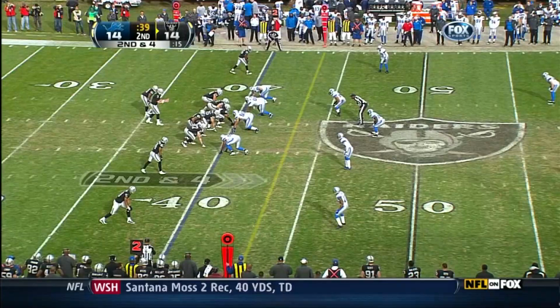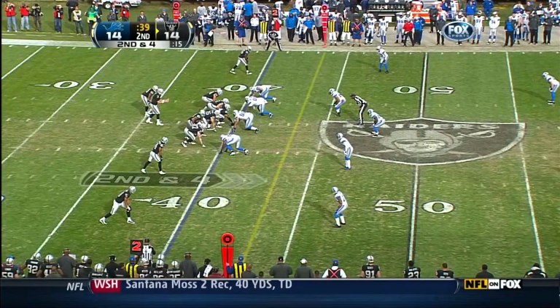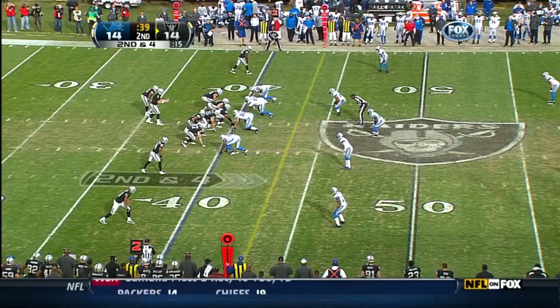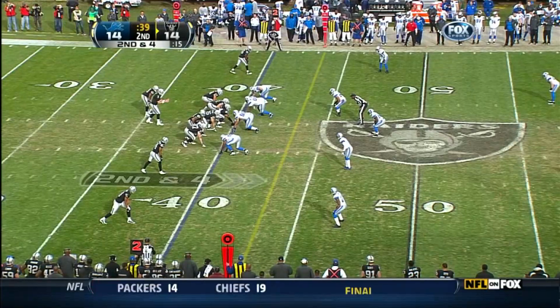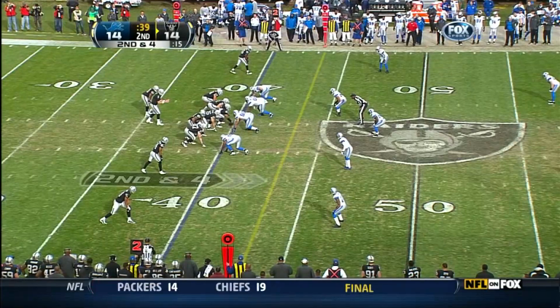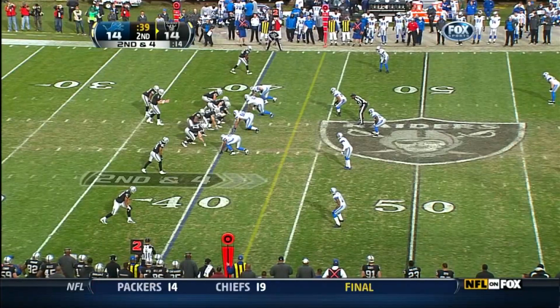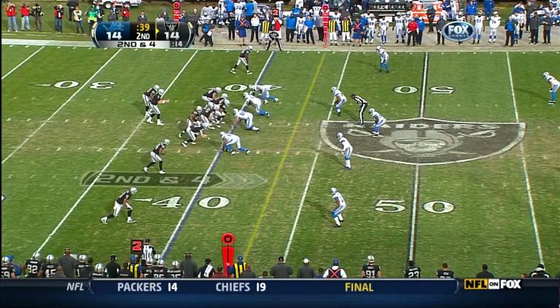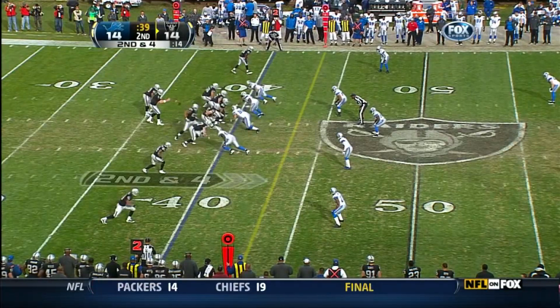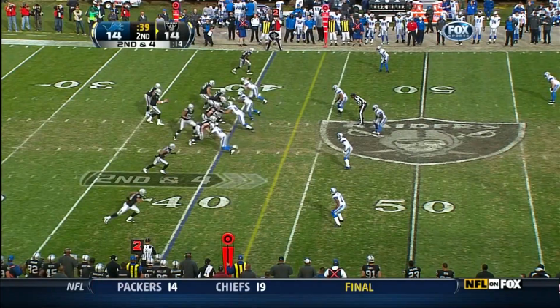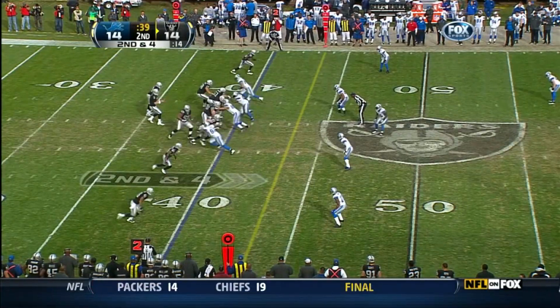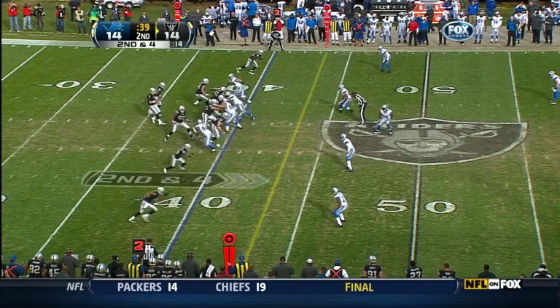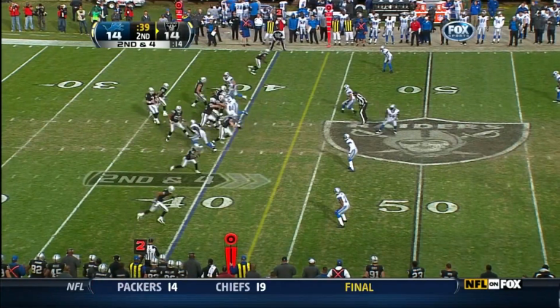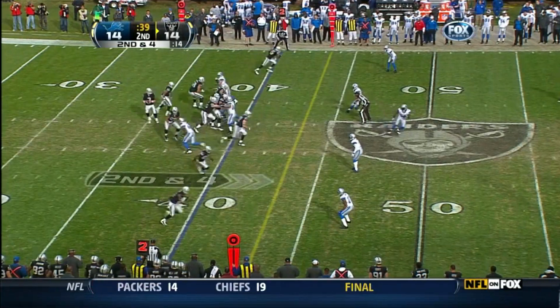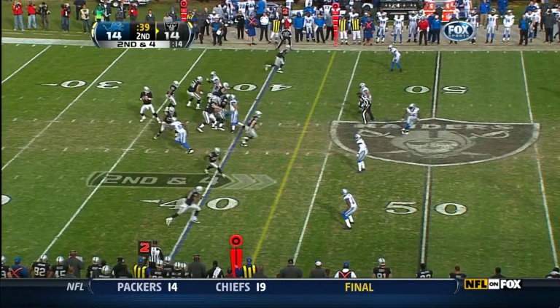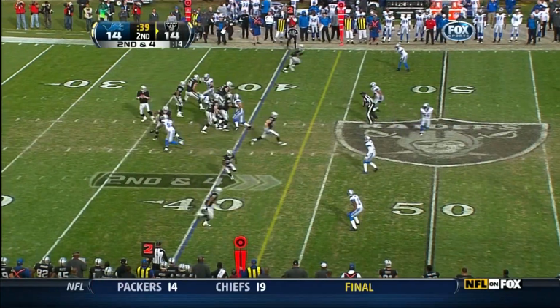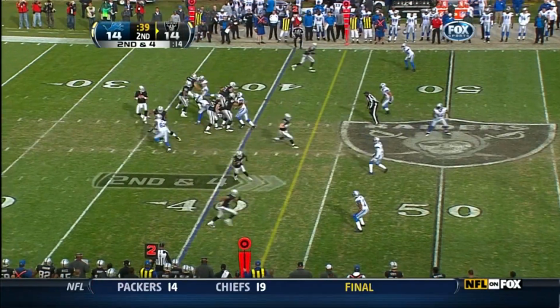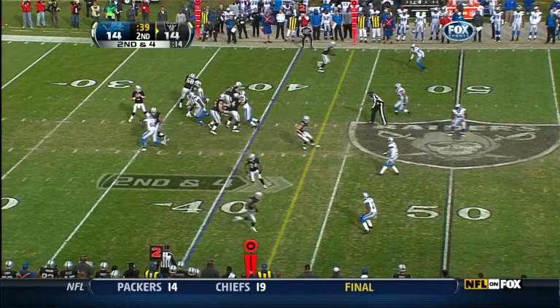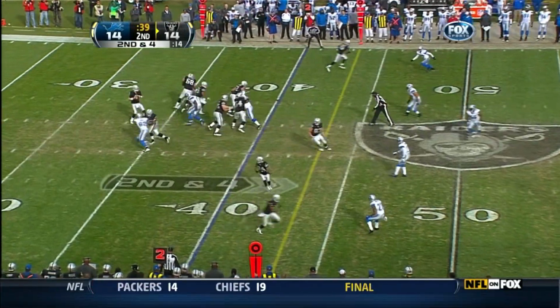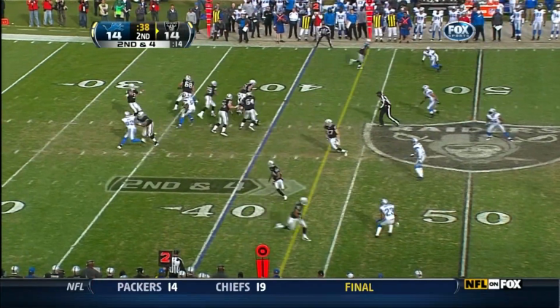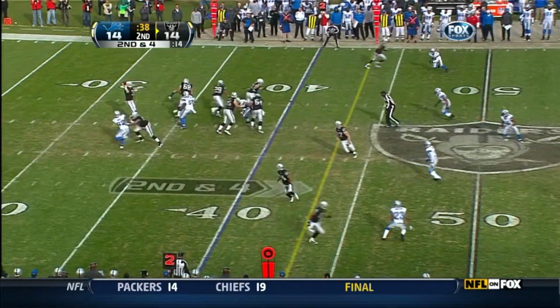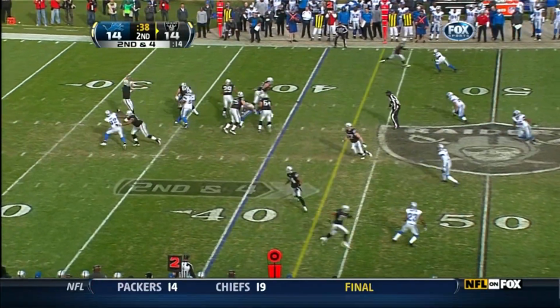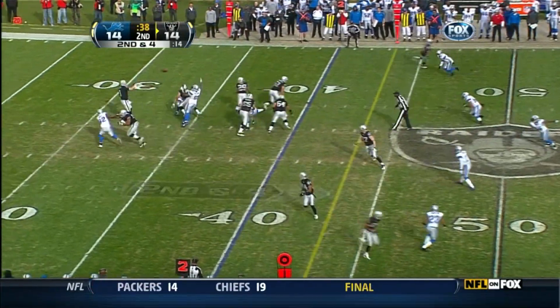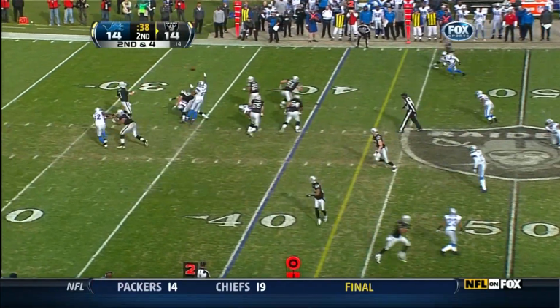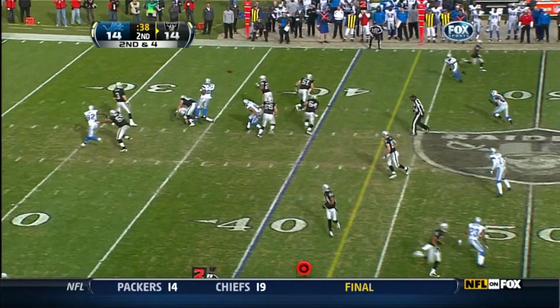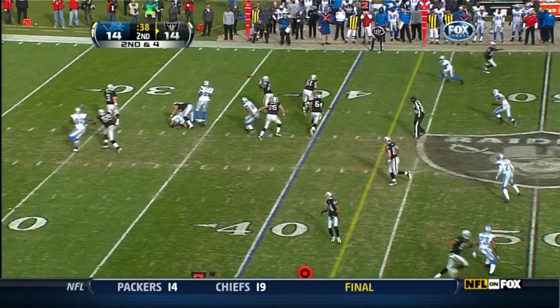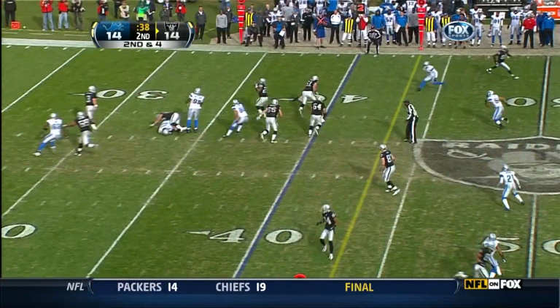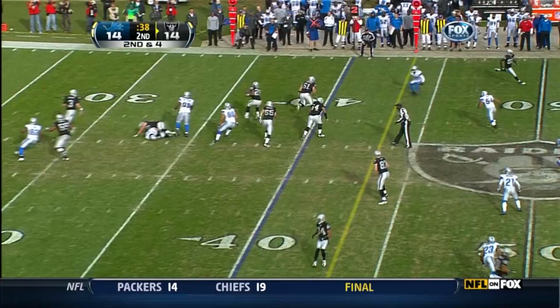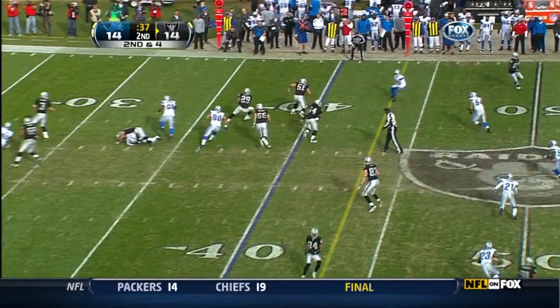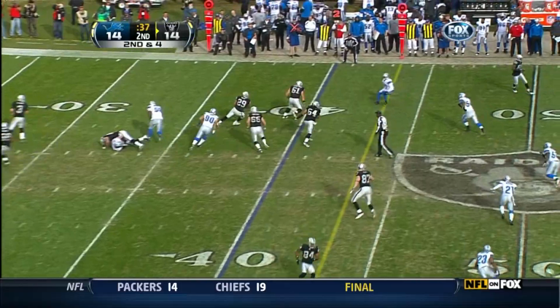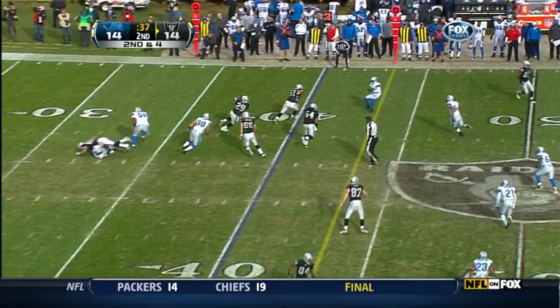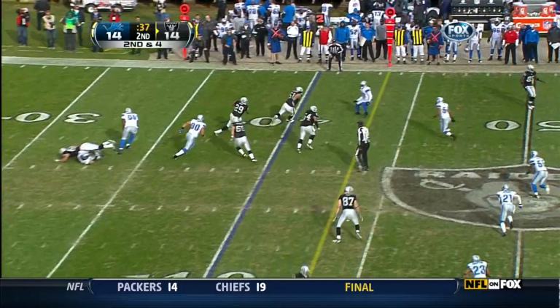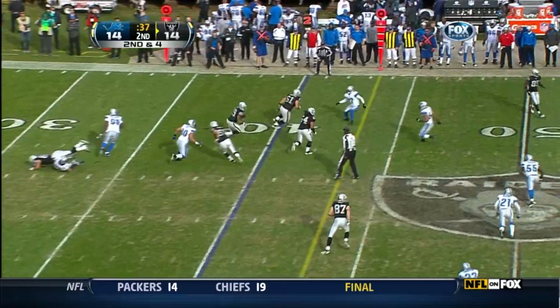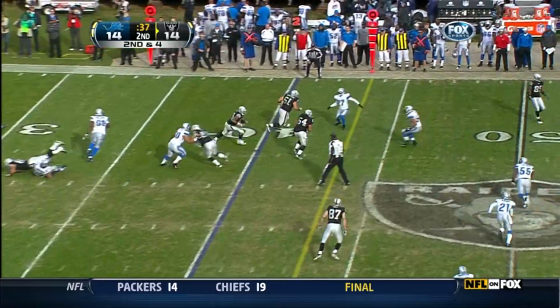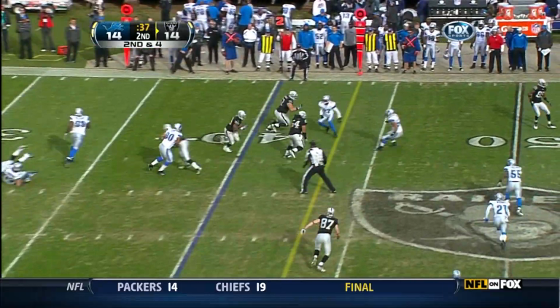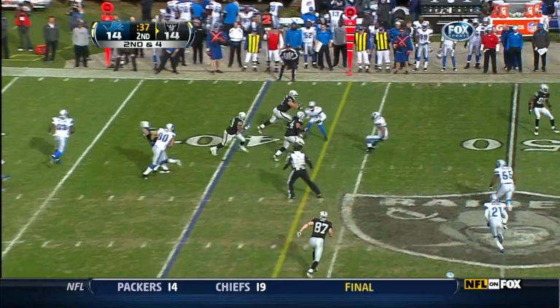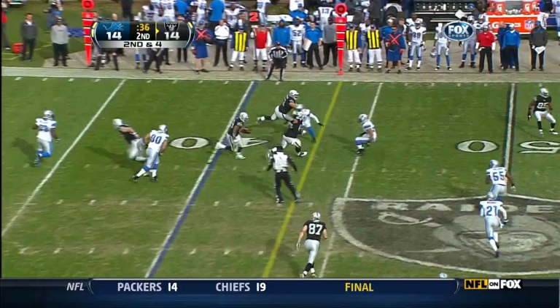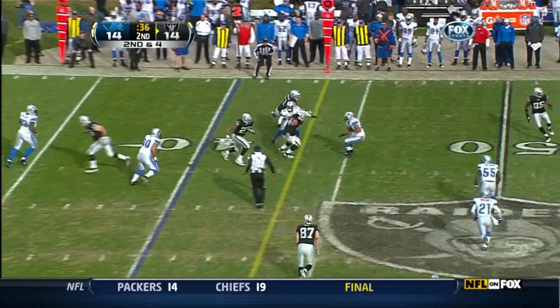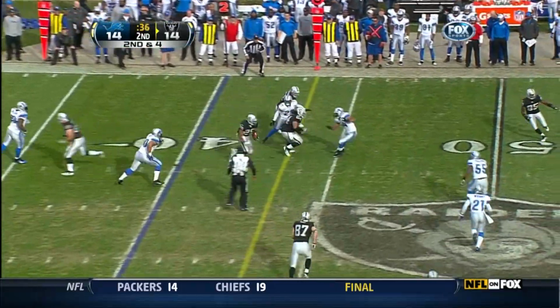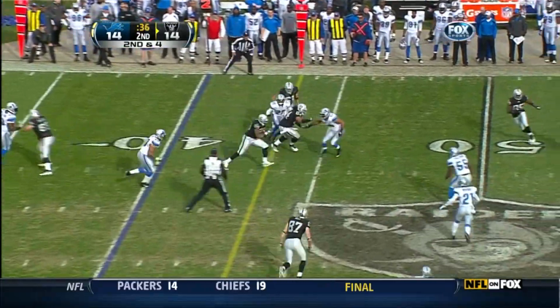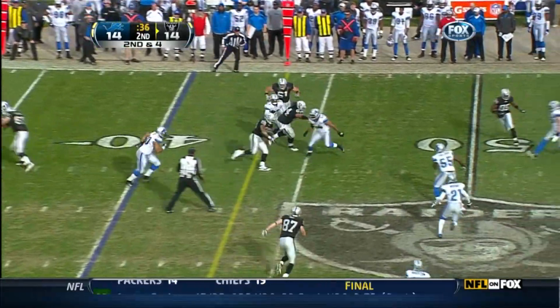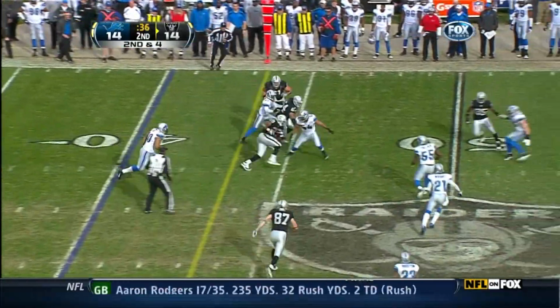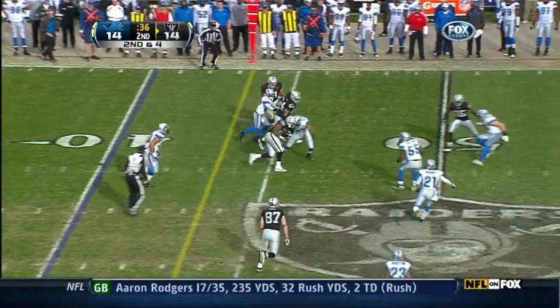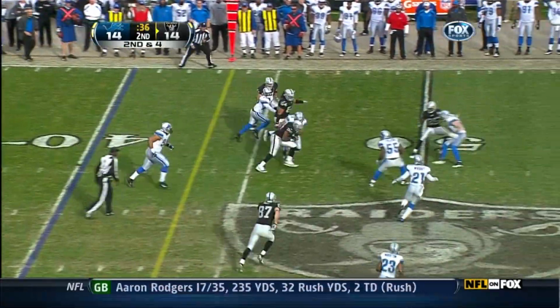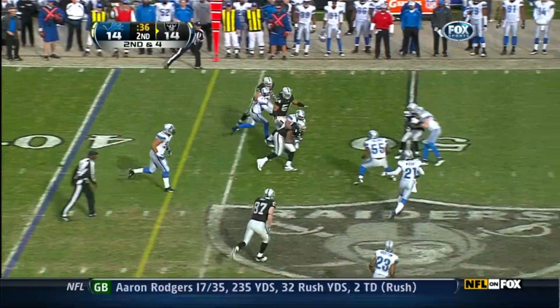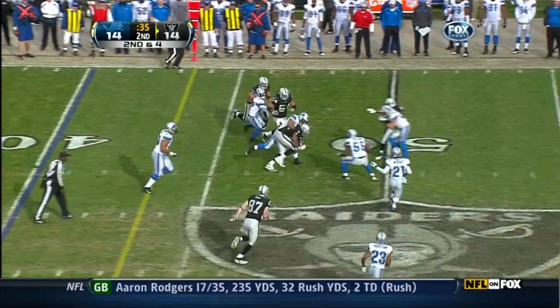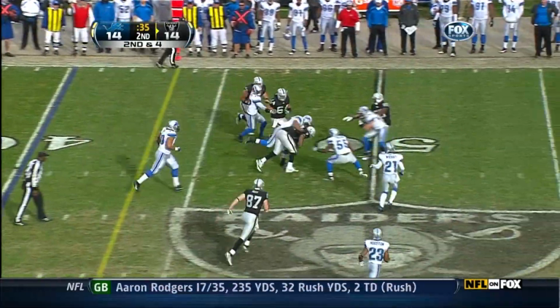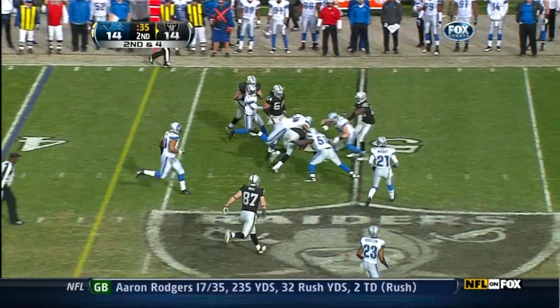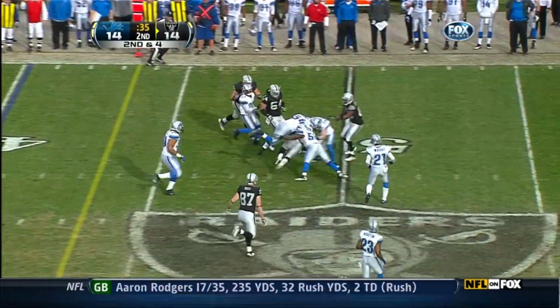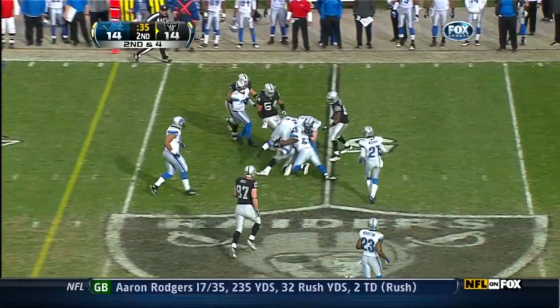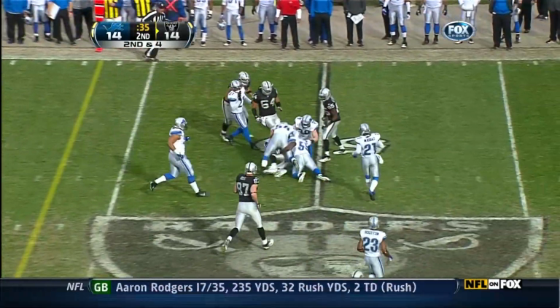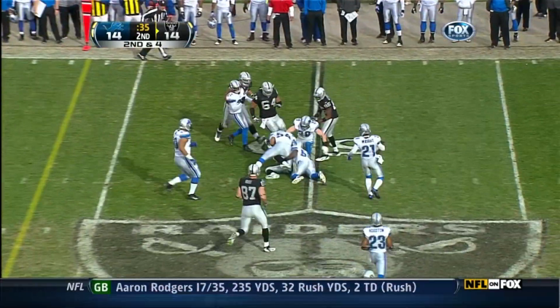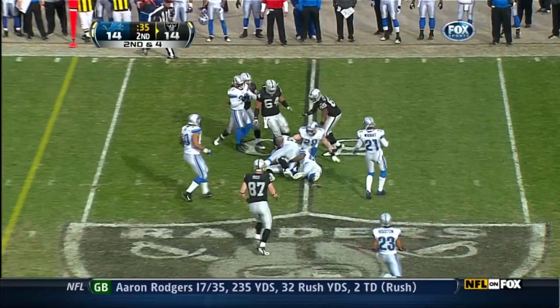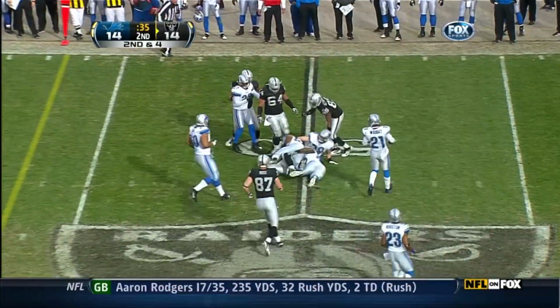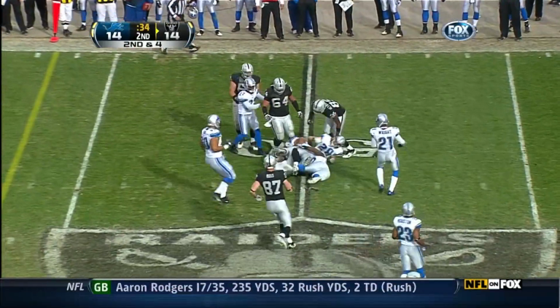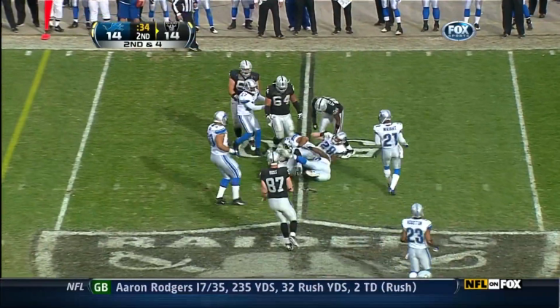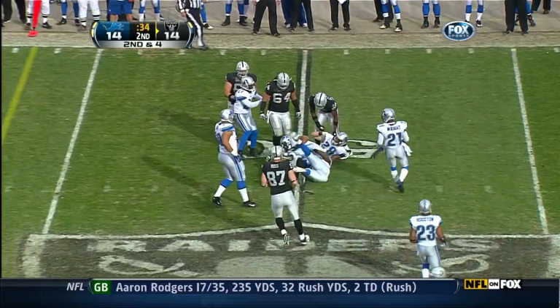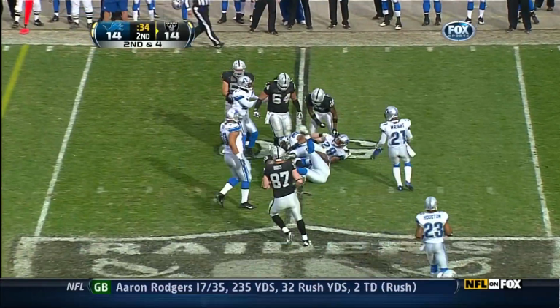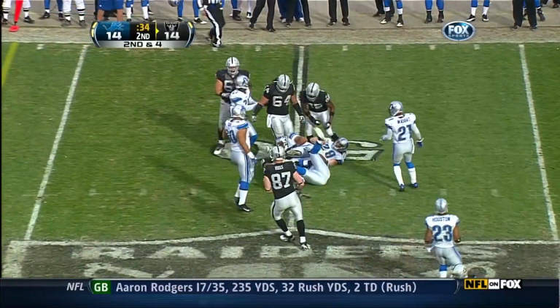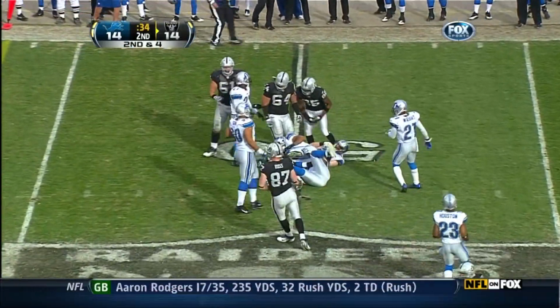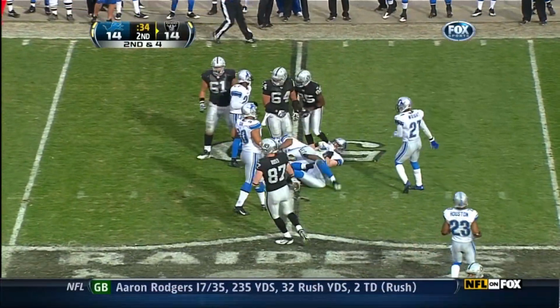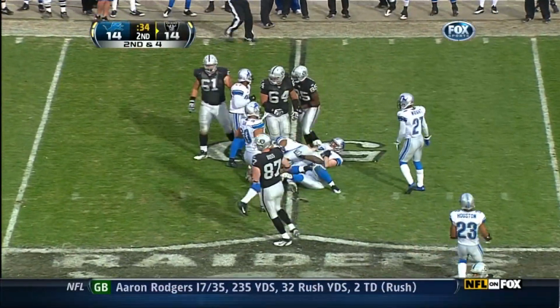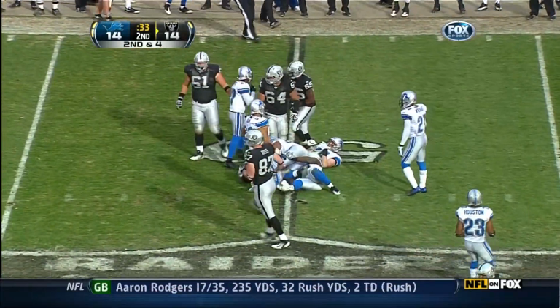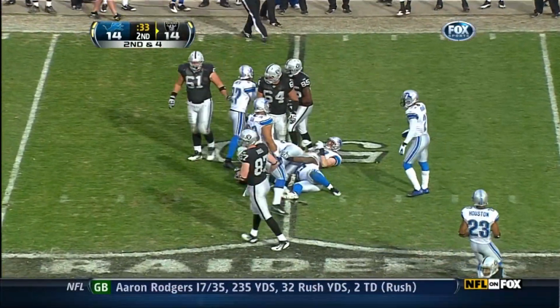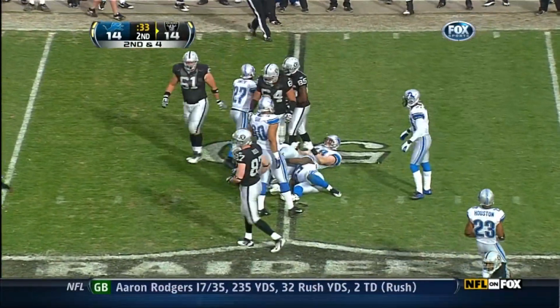Because he is so new to this receiving point. Screen to Bush with blocking in front of him, and he's up to midfield.